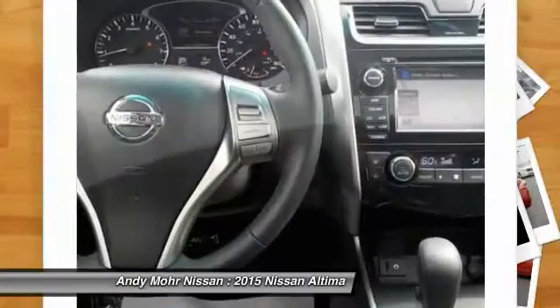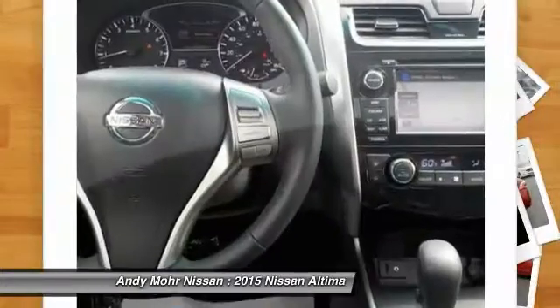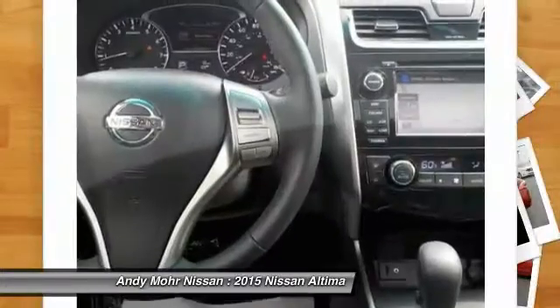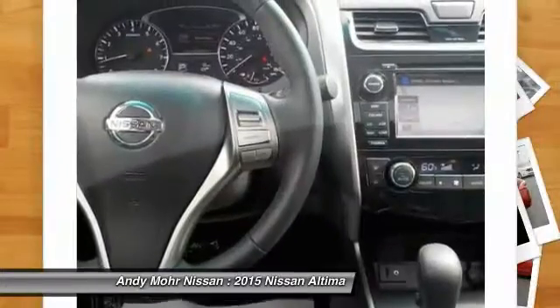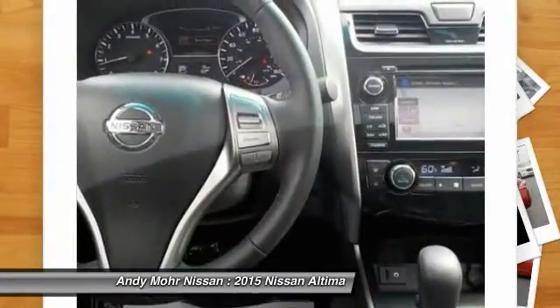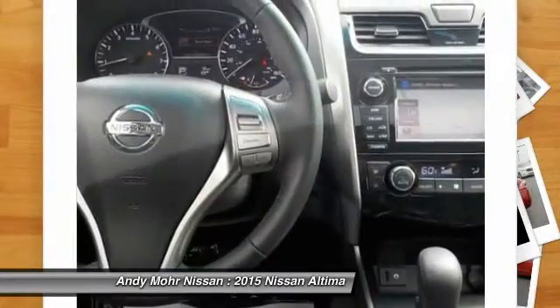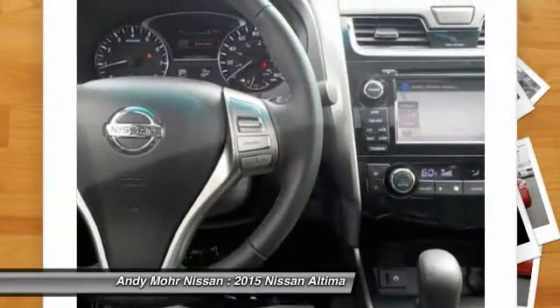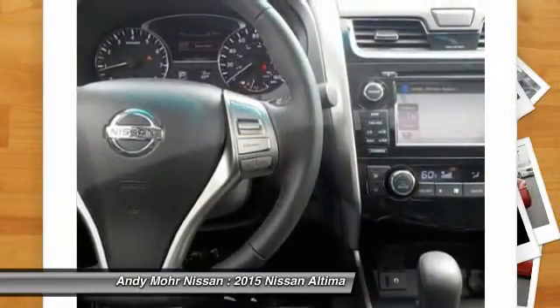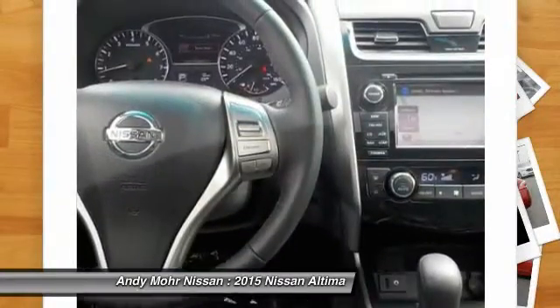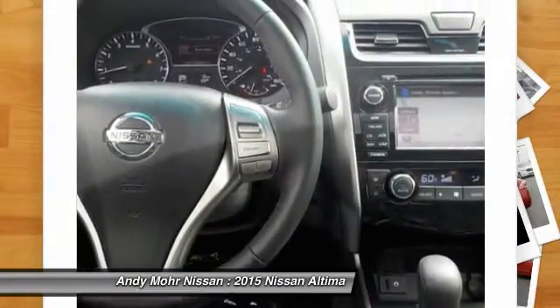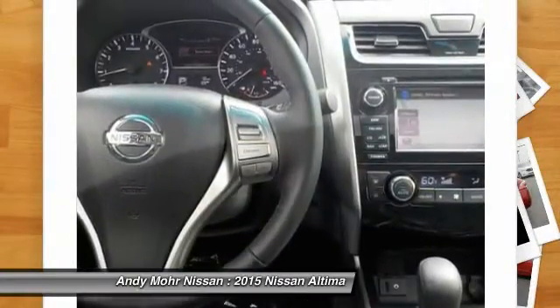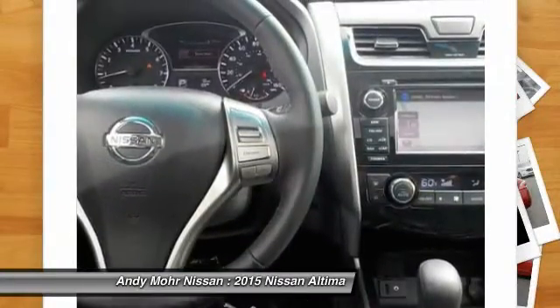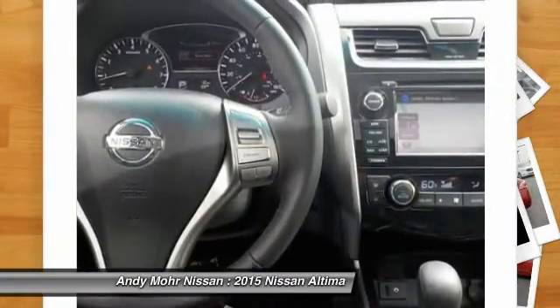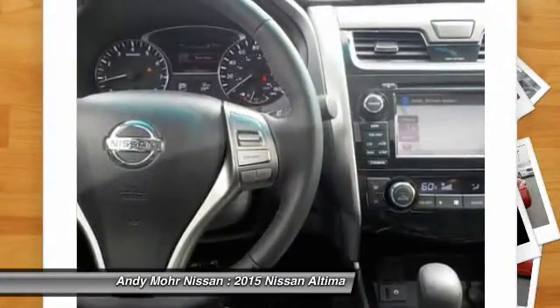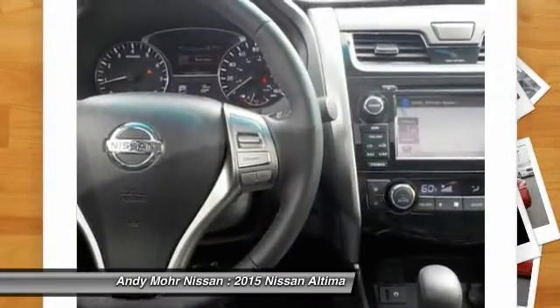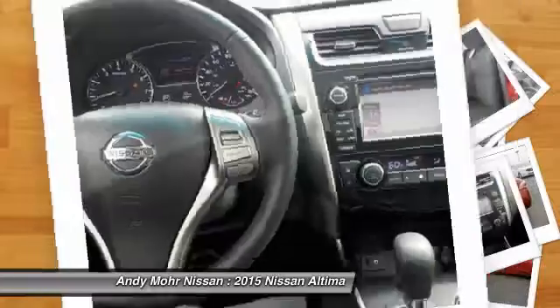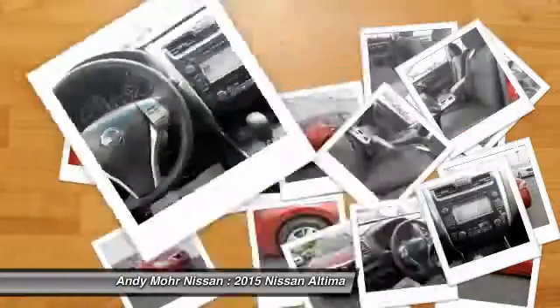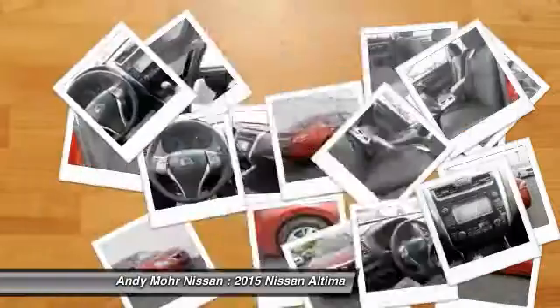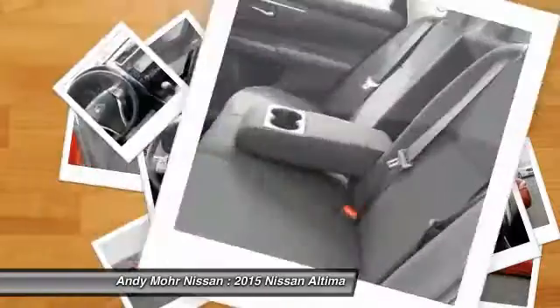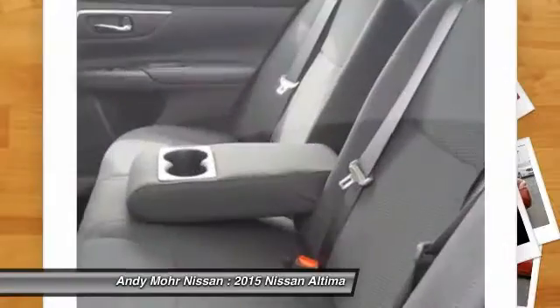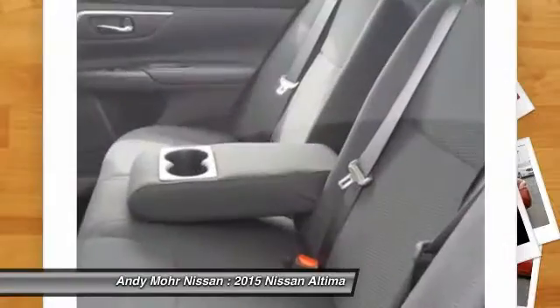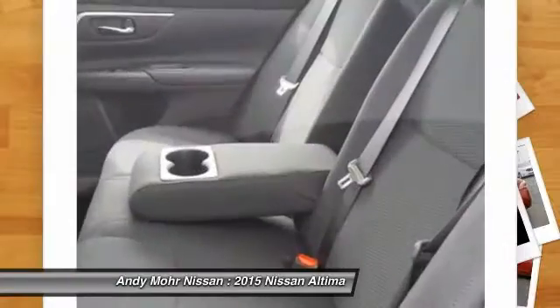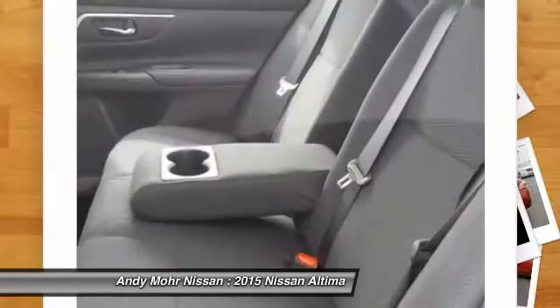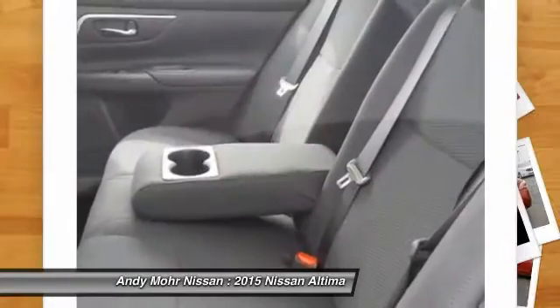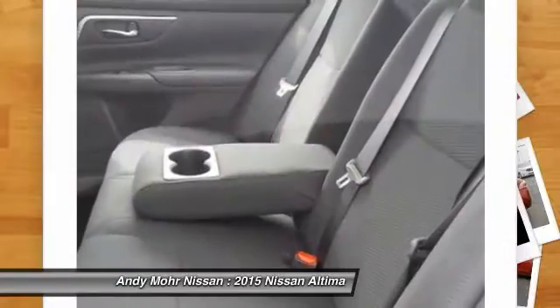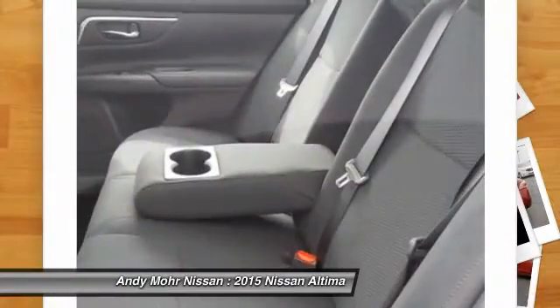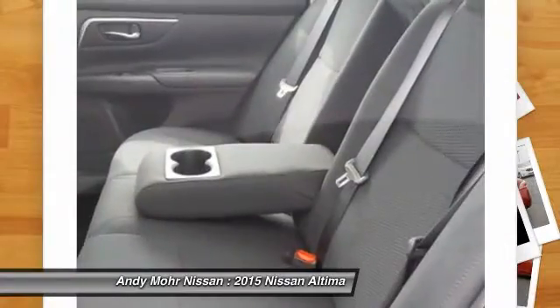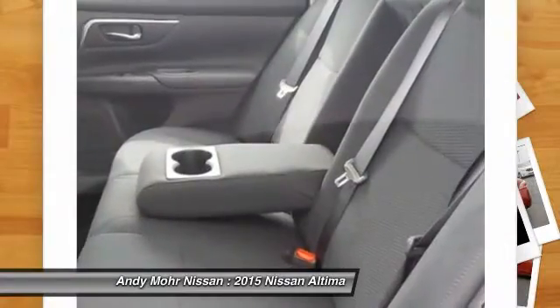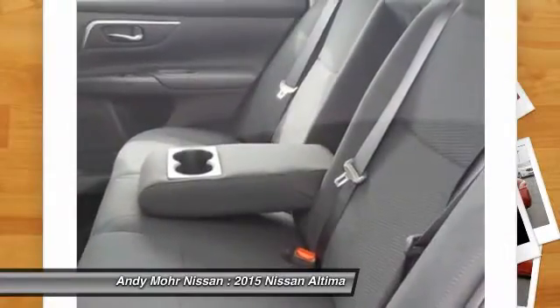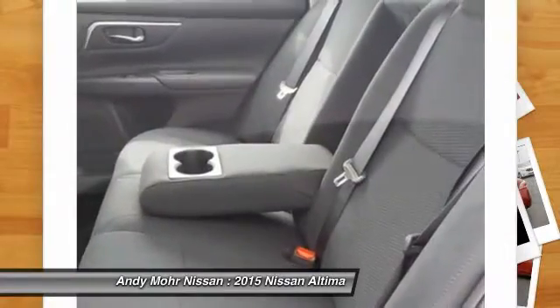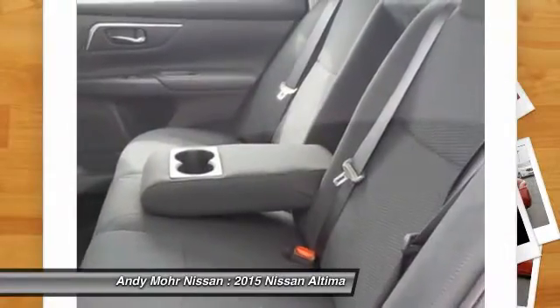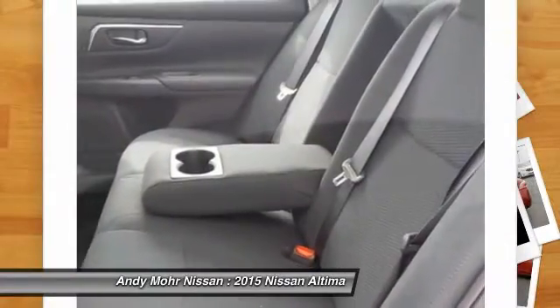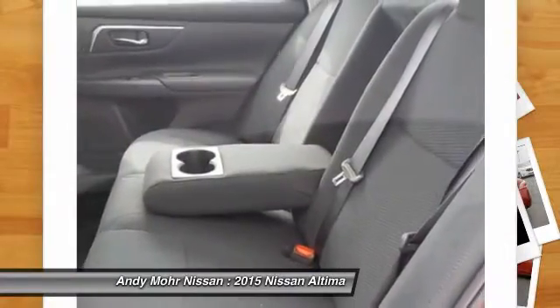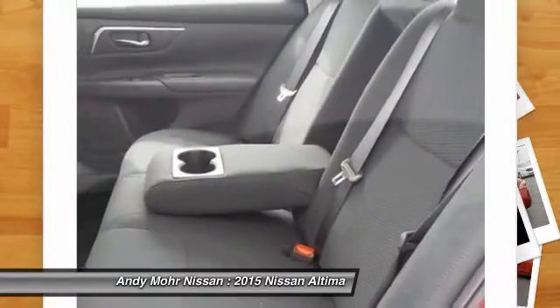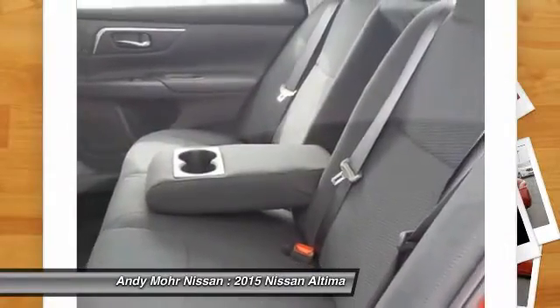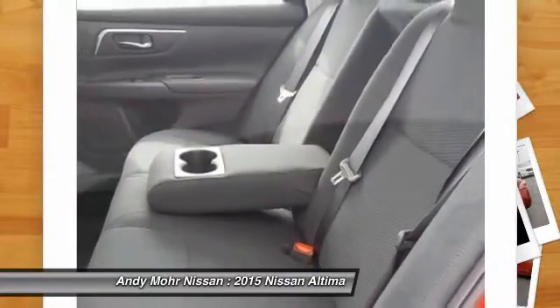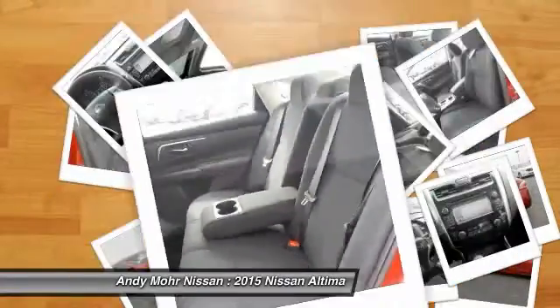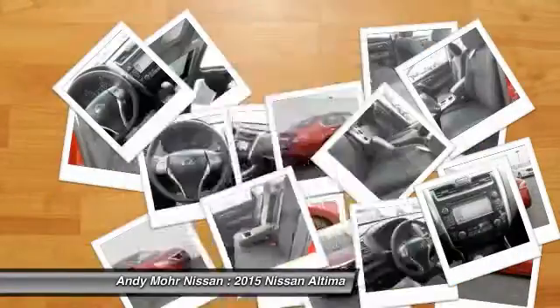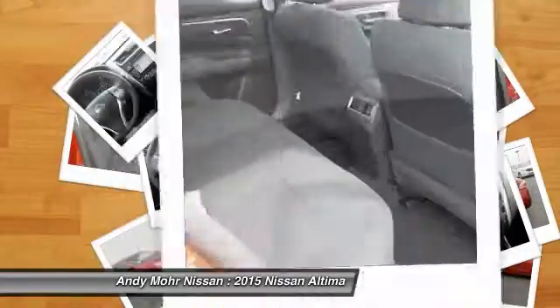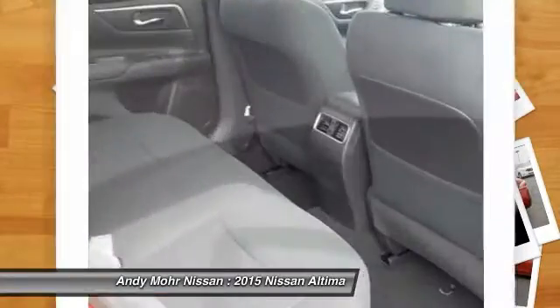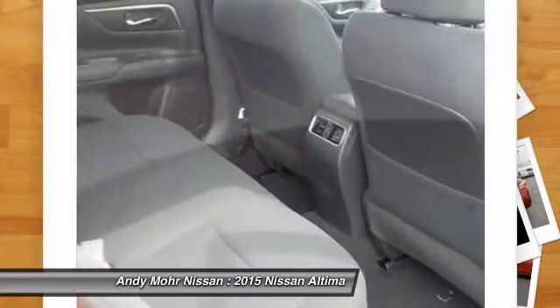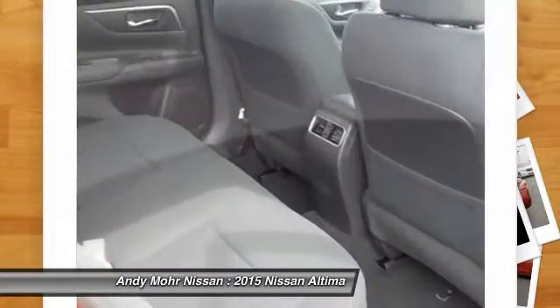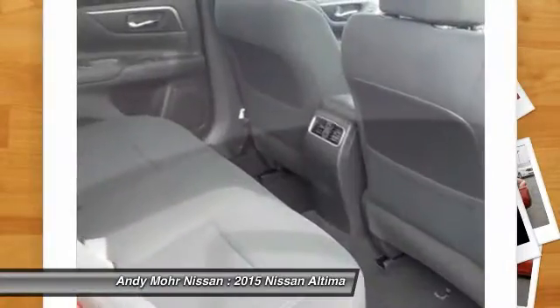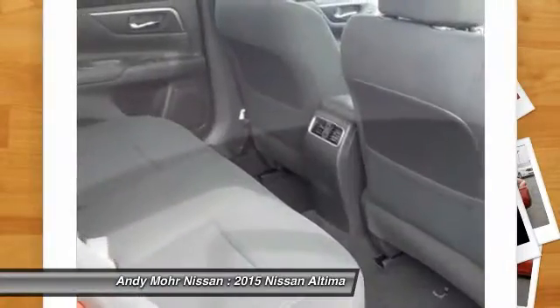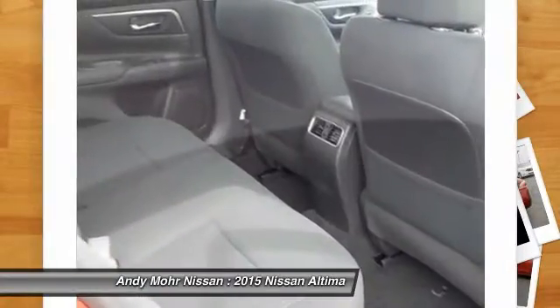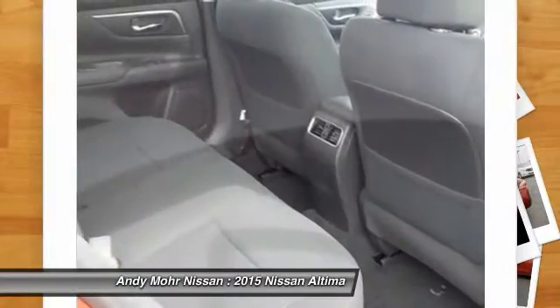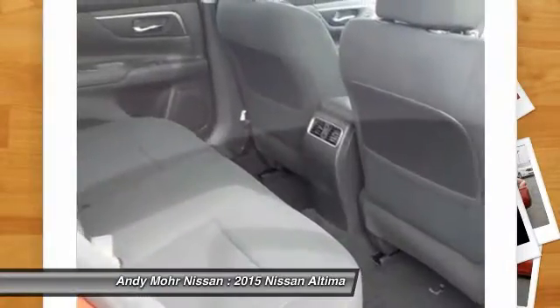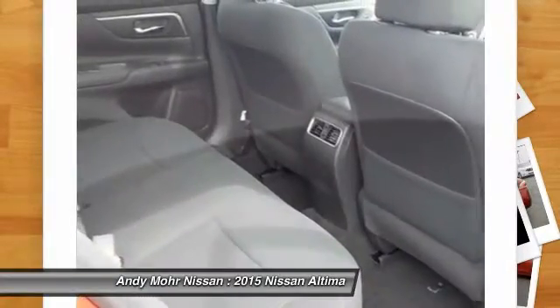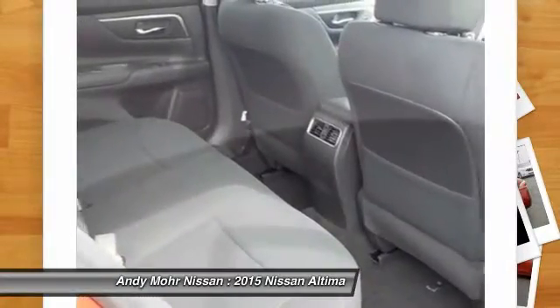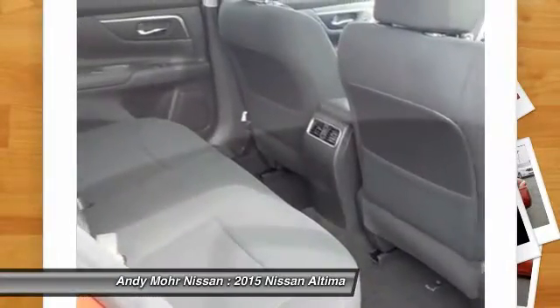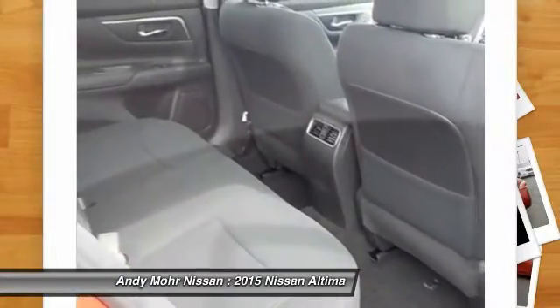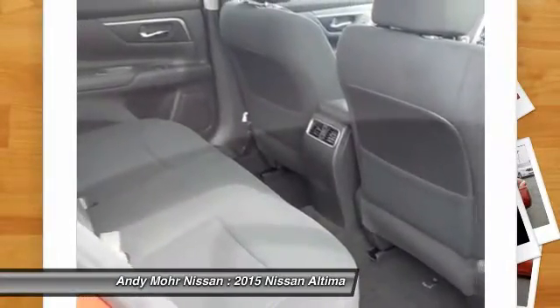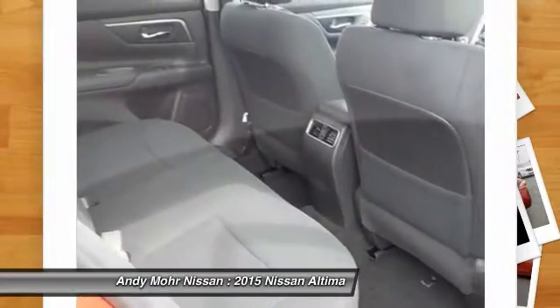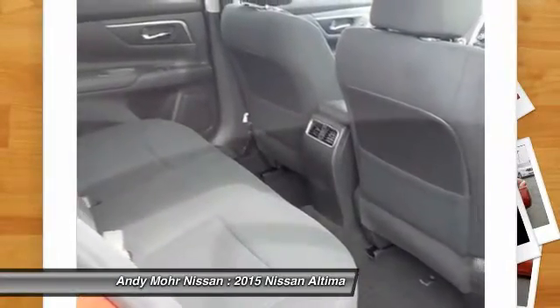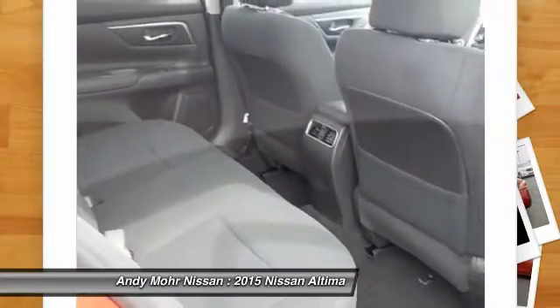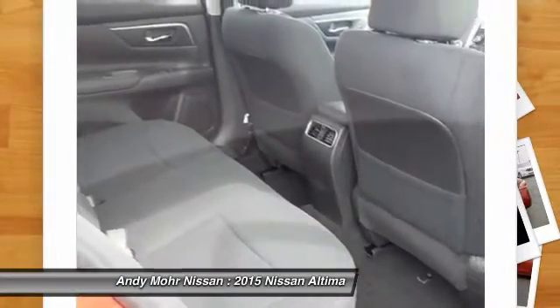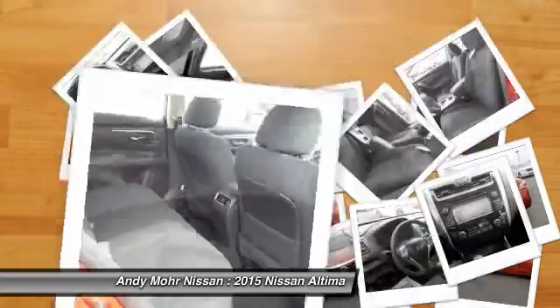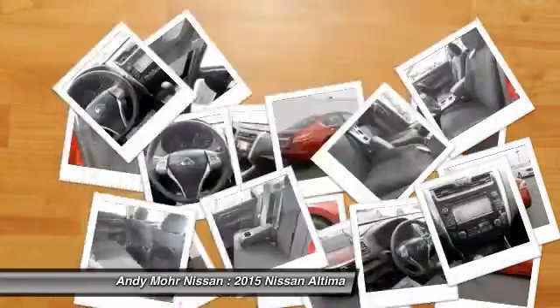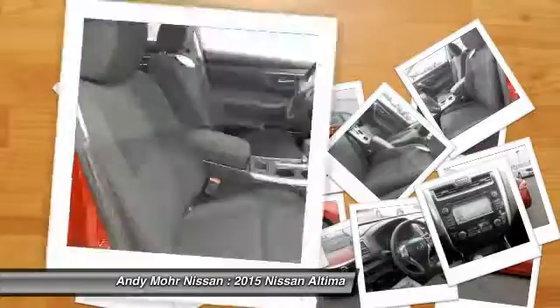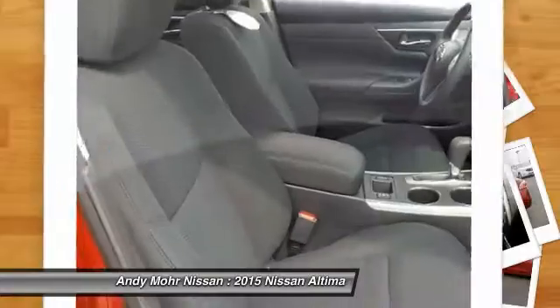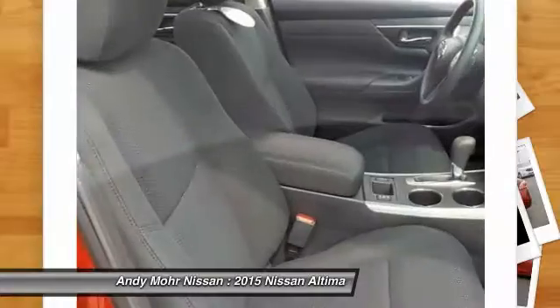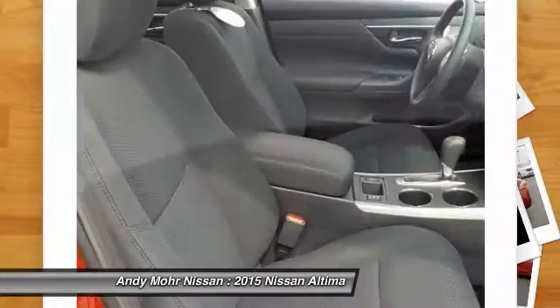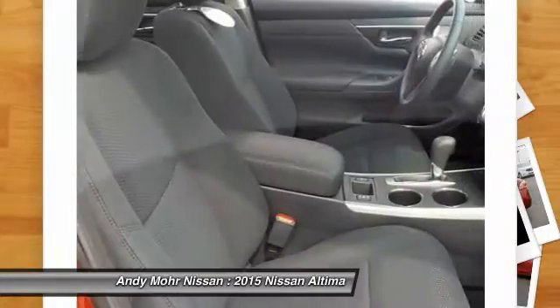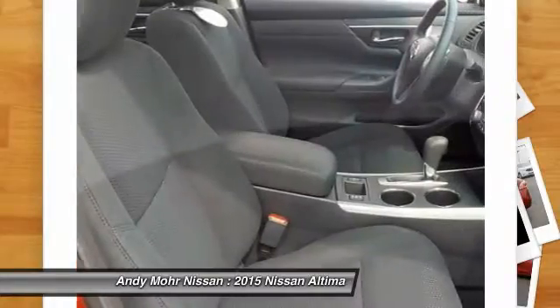Air conditioning, front AM FM stereo radio, rear defrost, FWD, security system, trip computer.